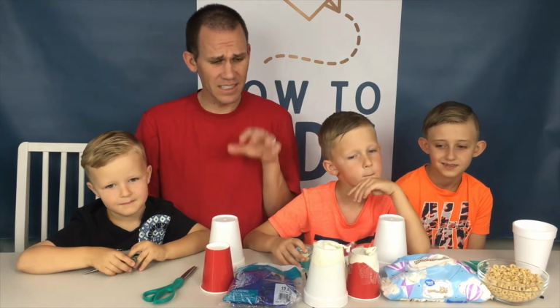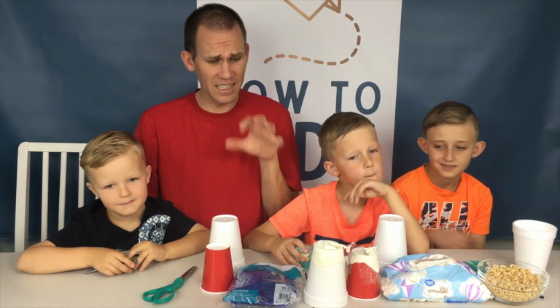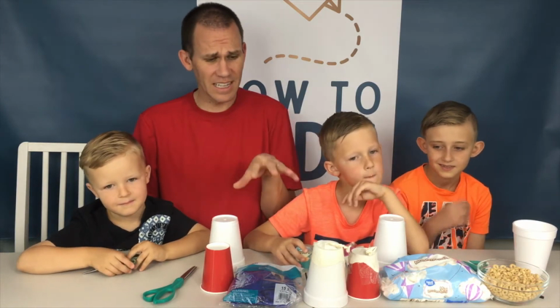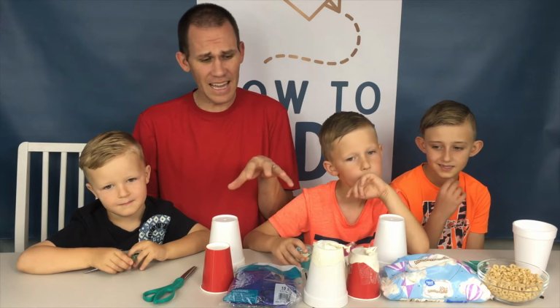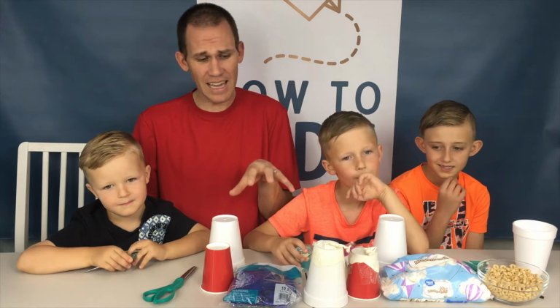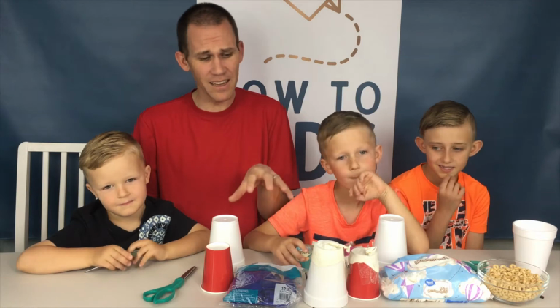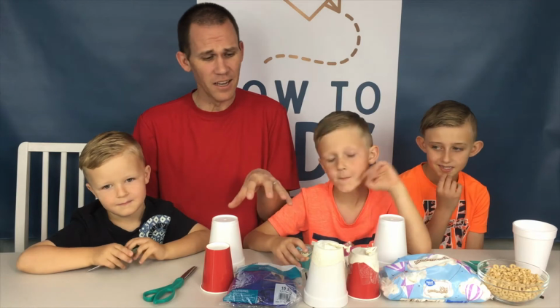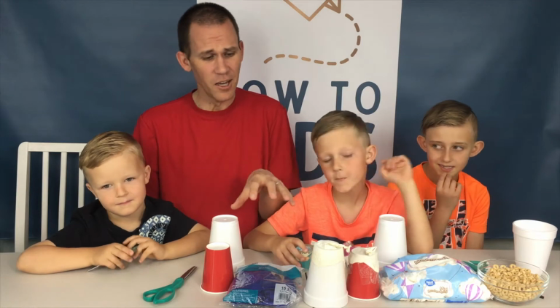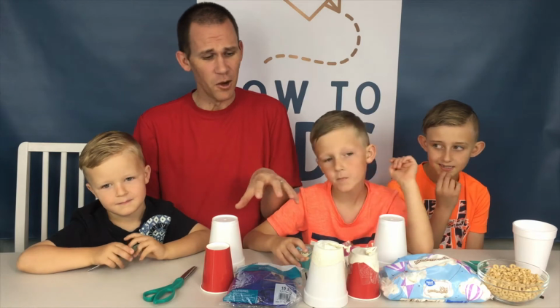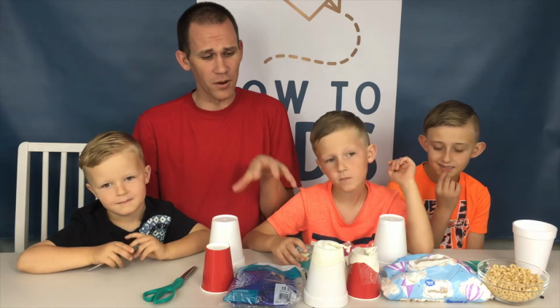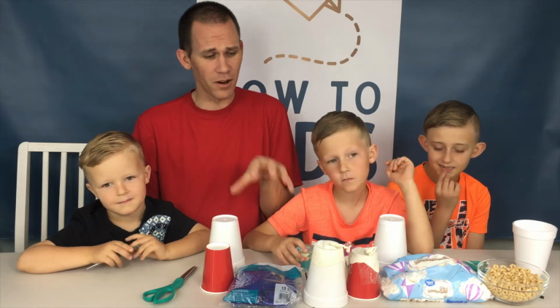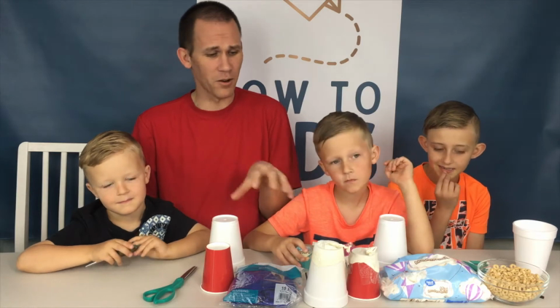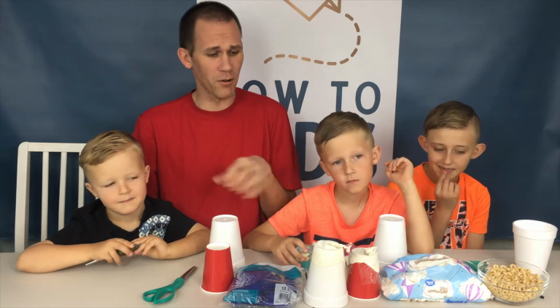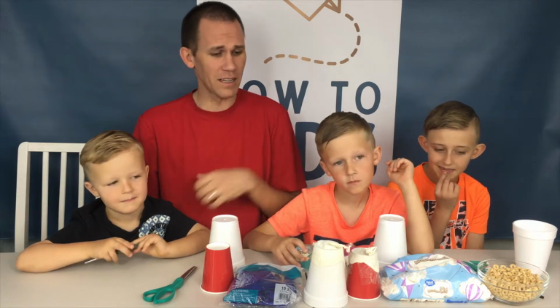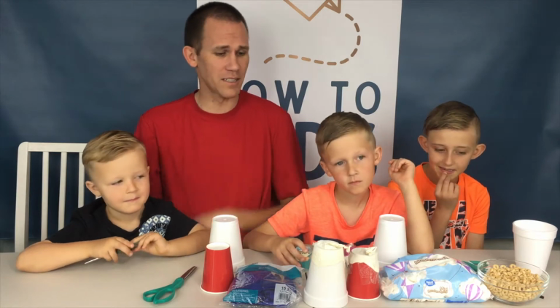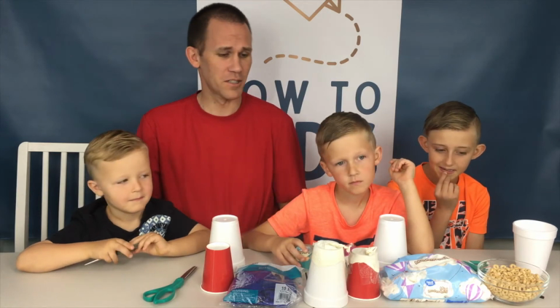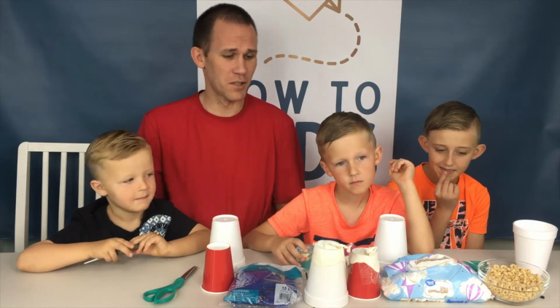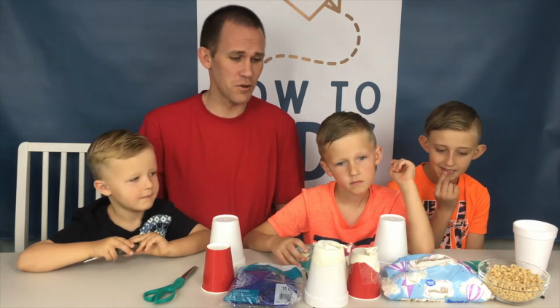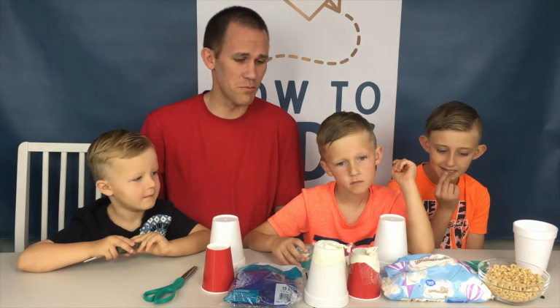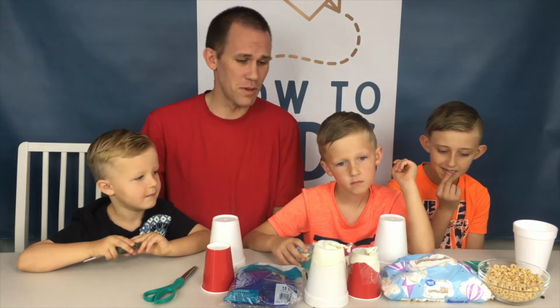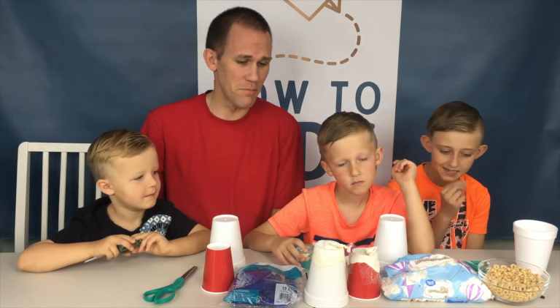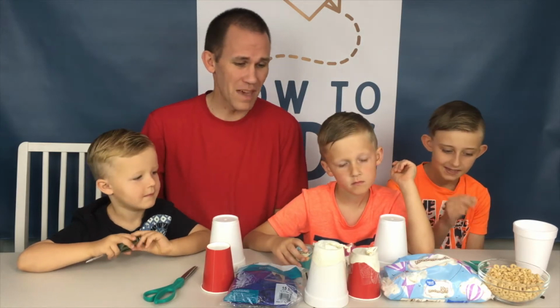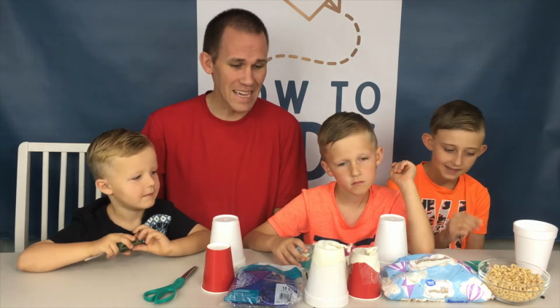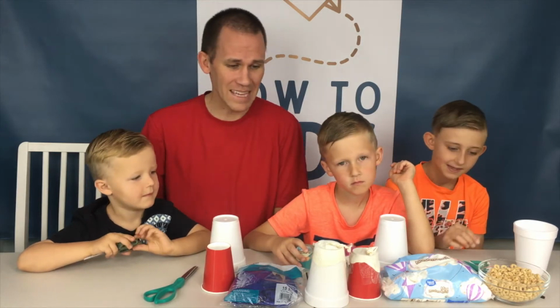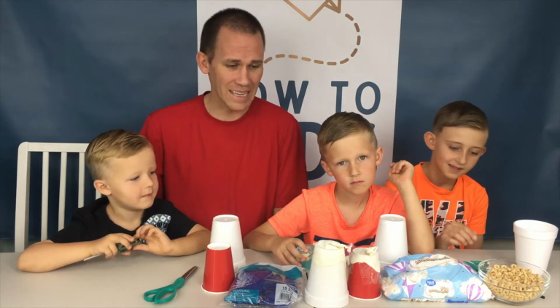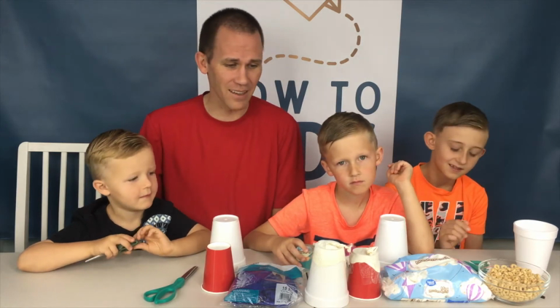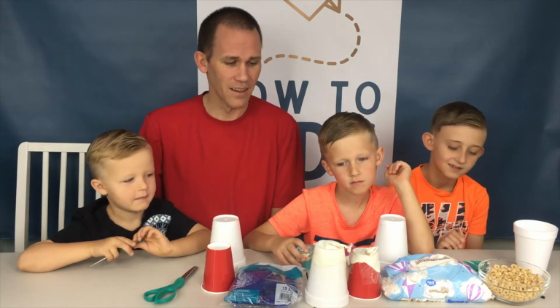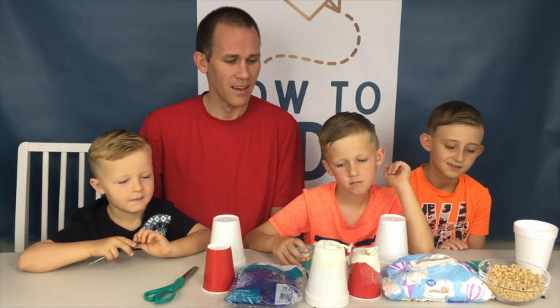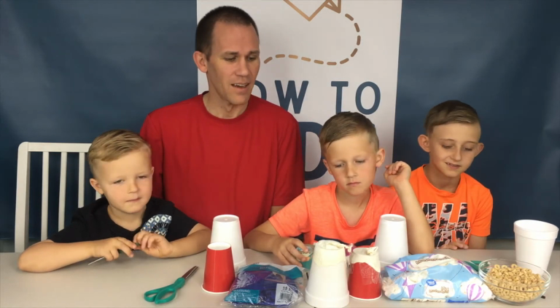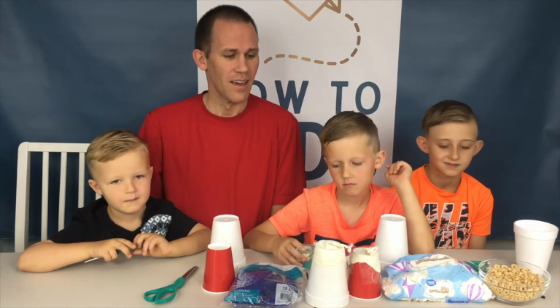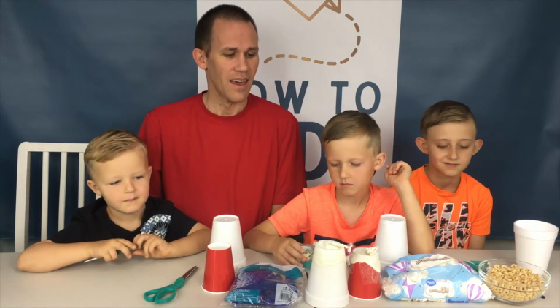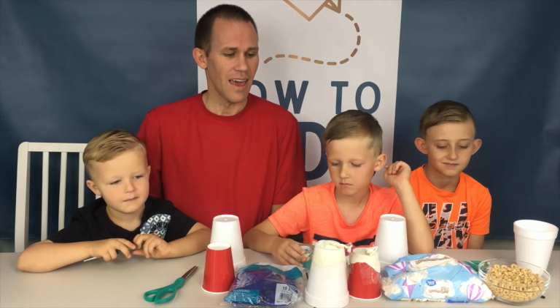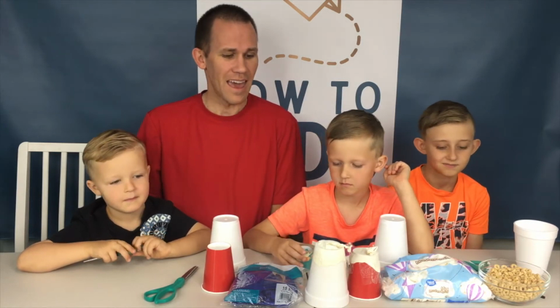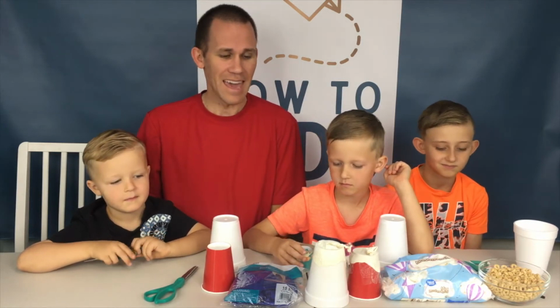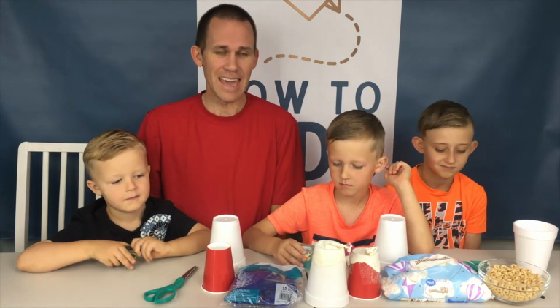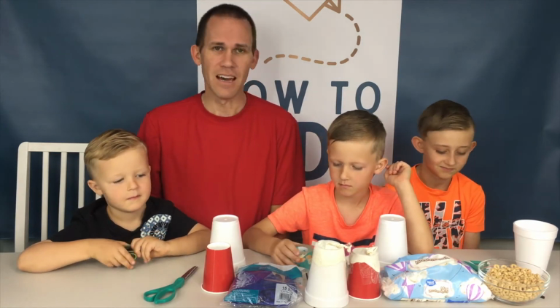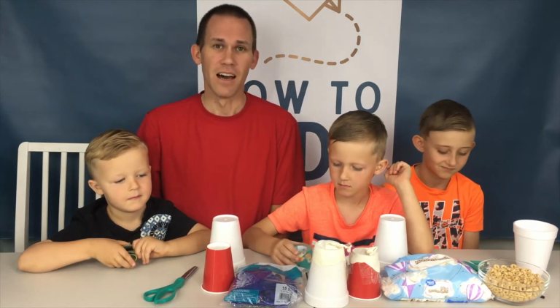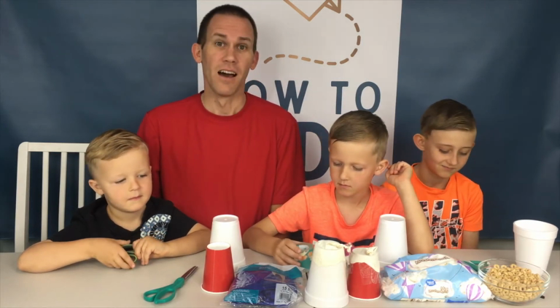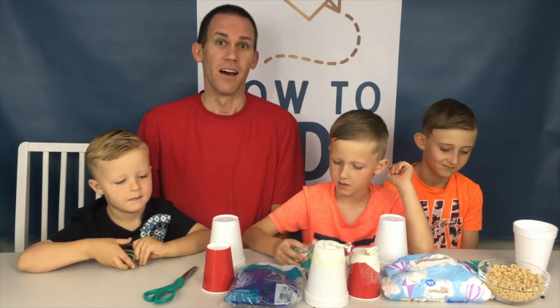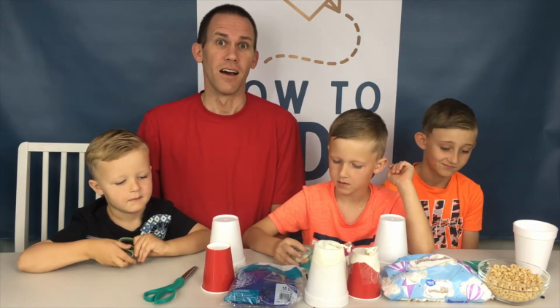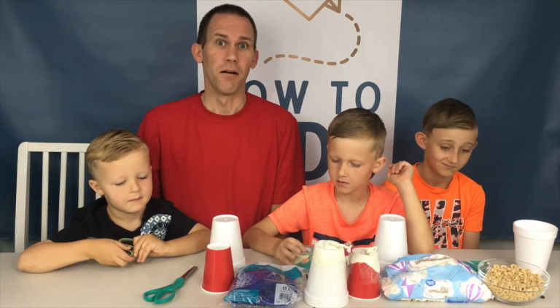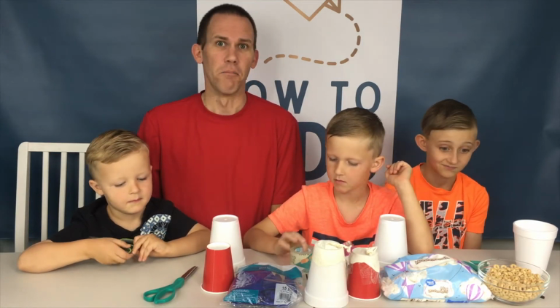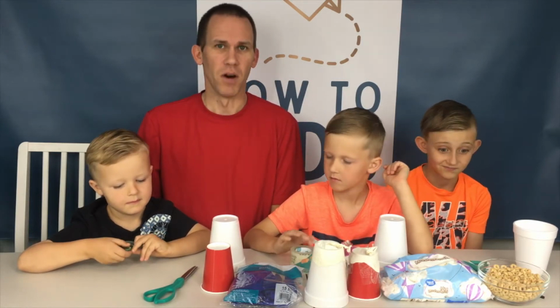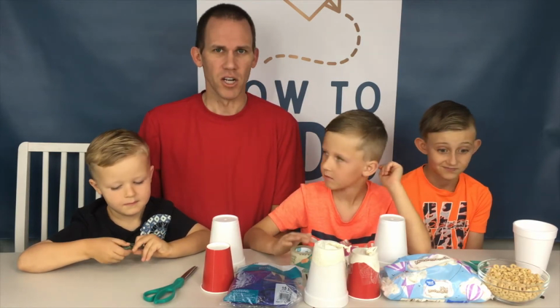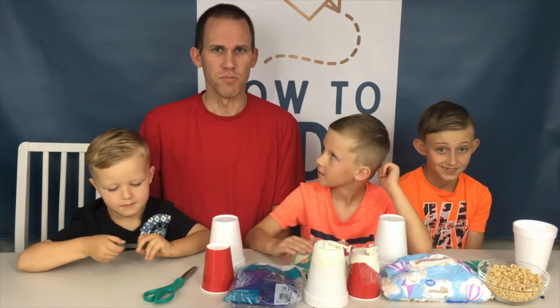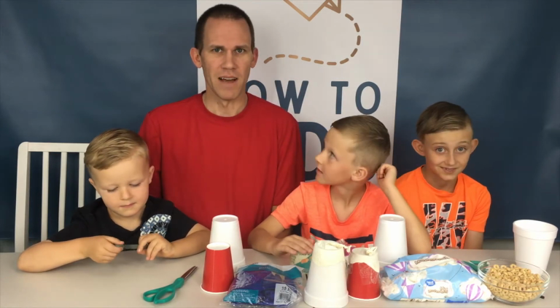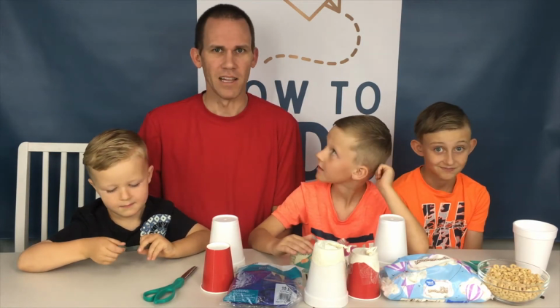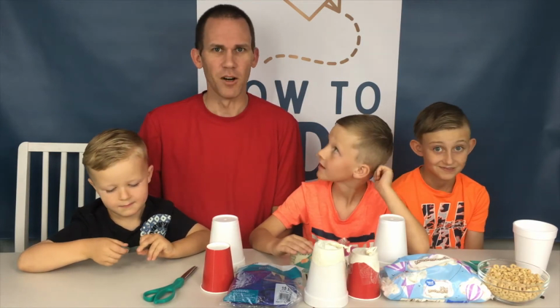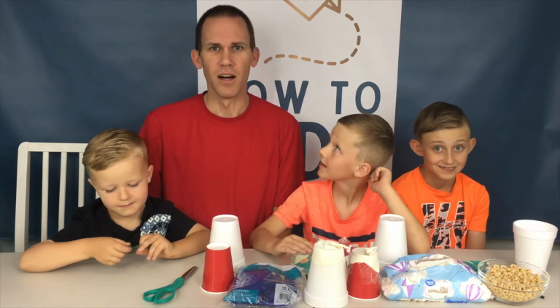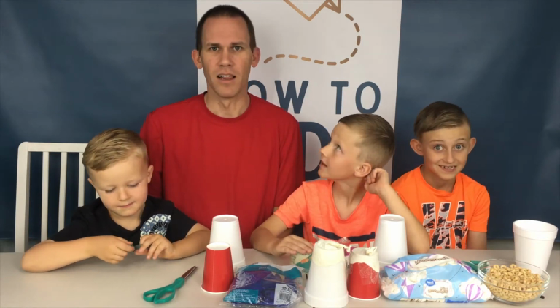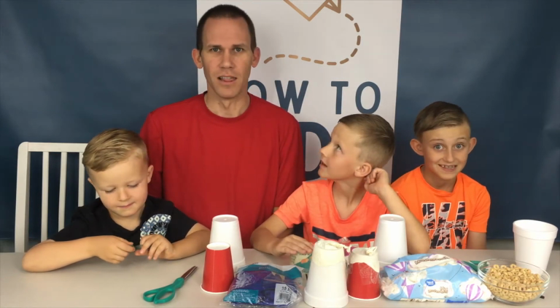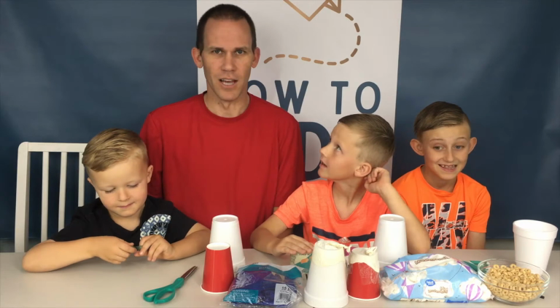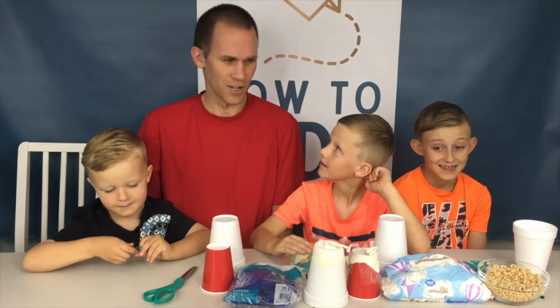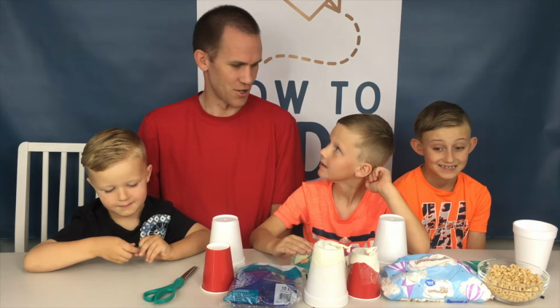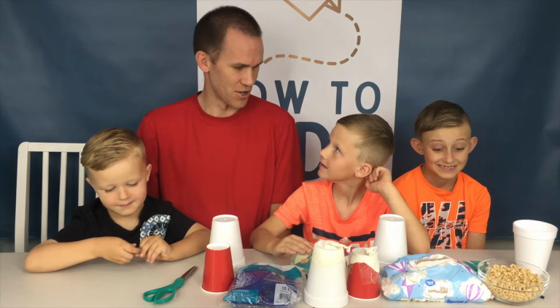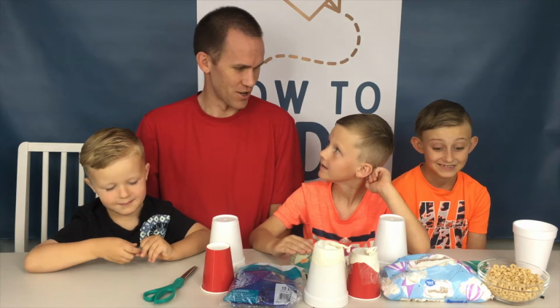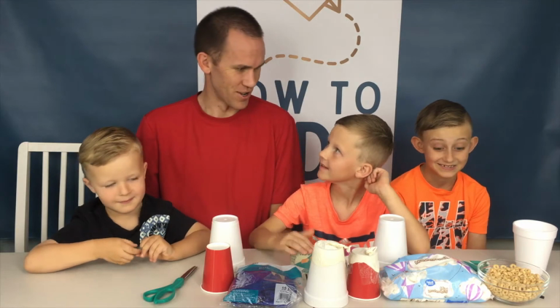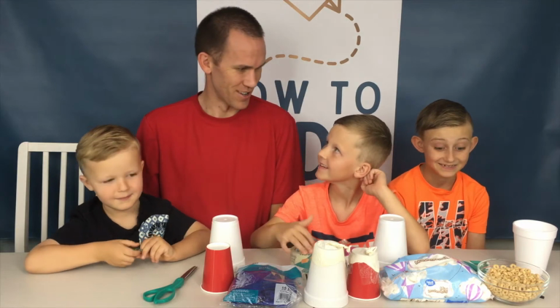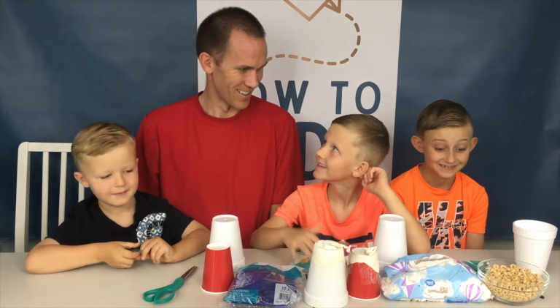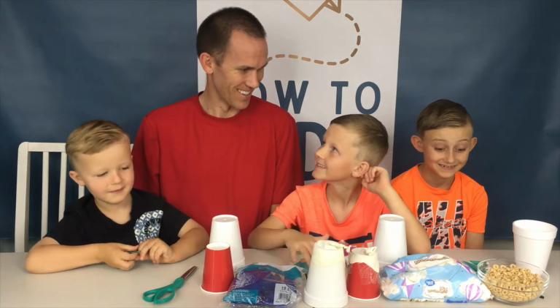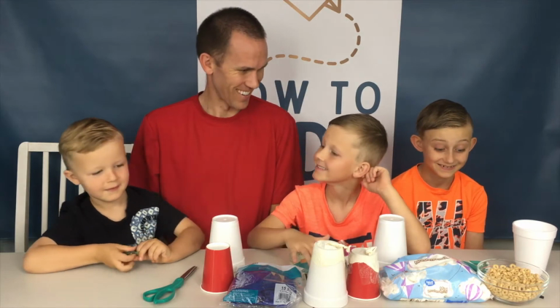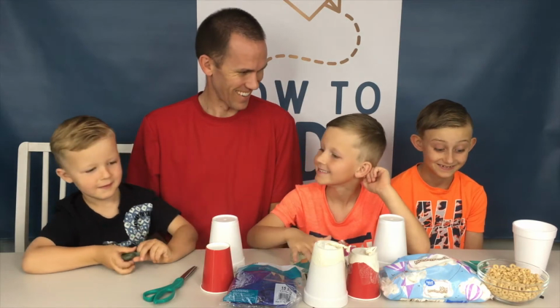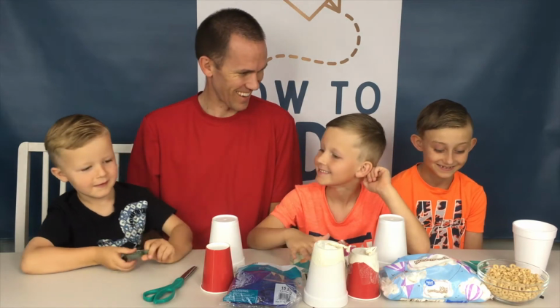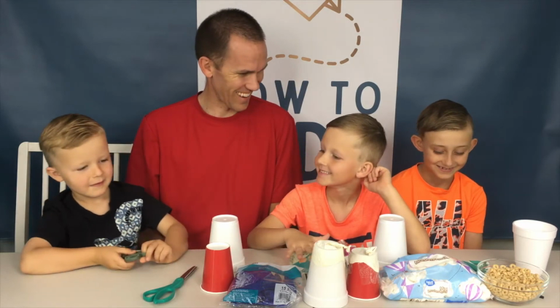Today we are going to be making a marshmallow launcher. Yeah!